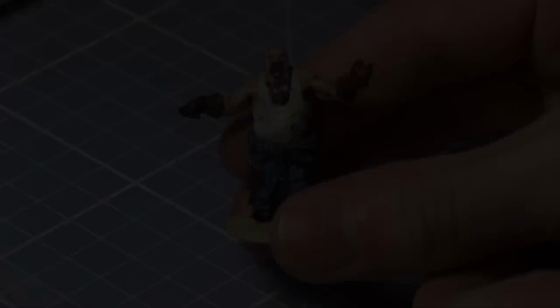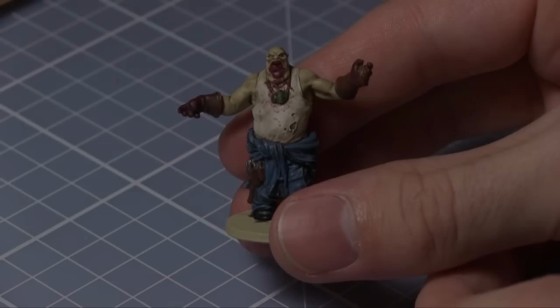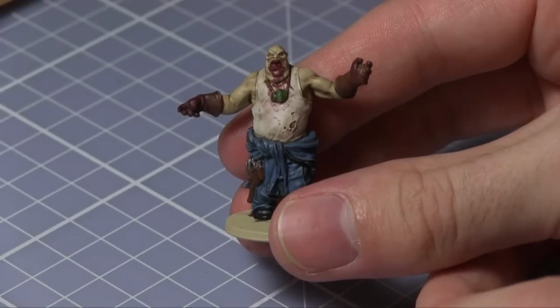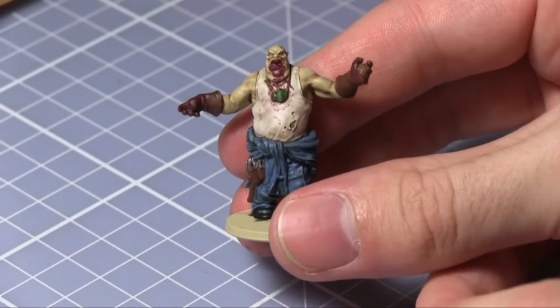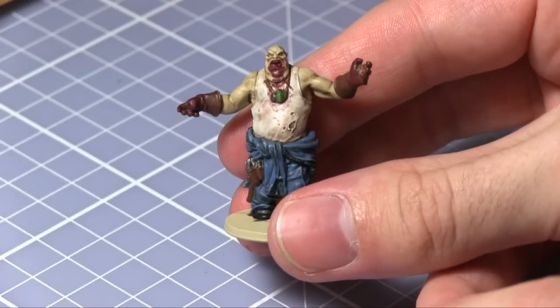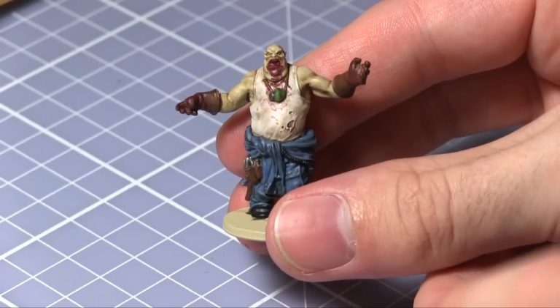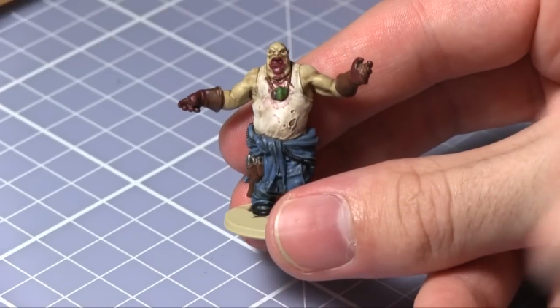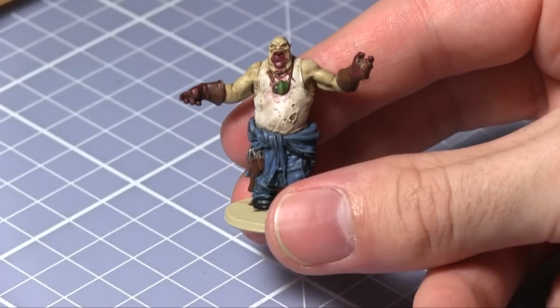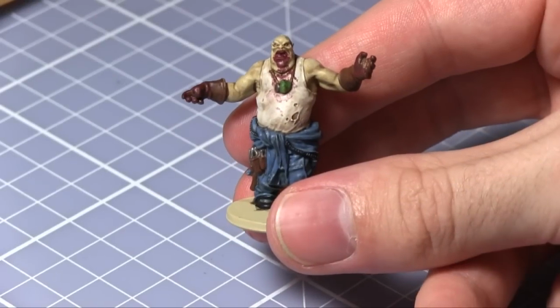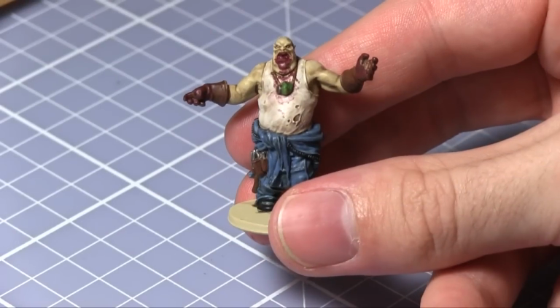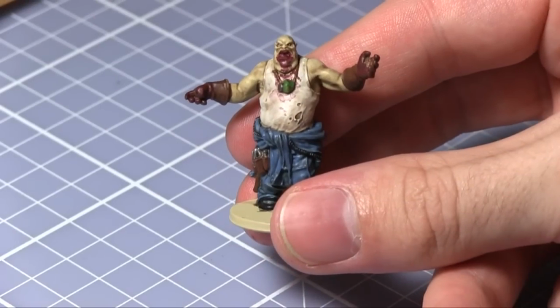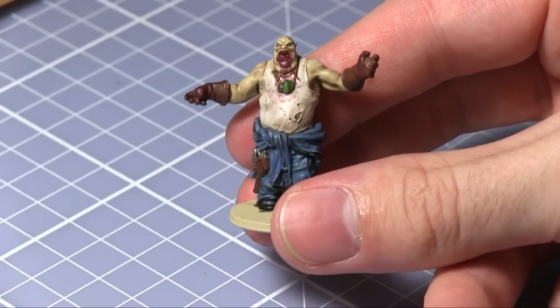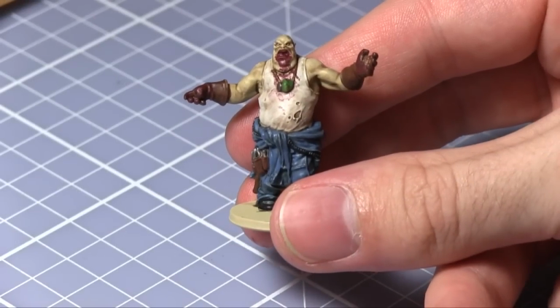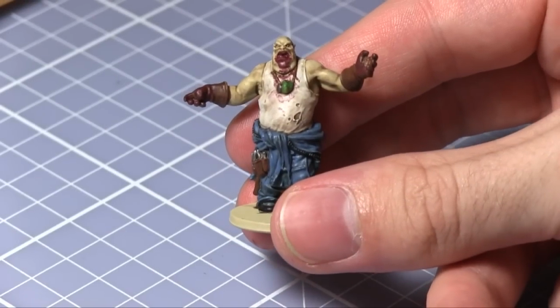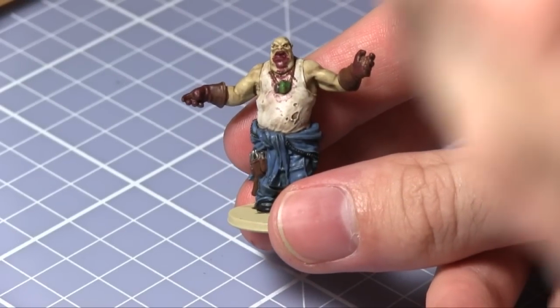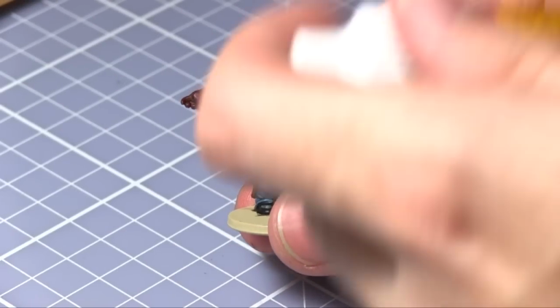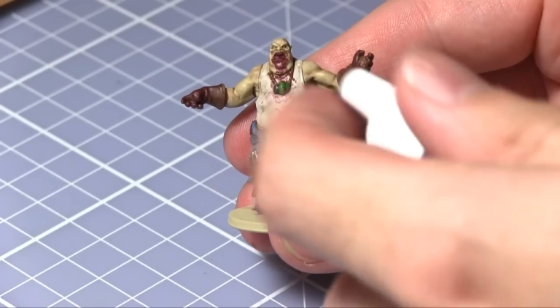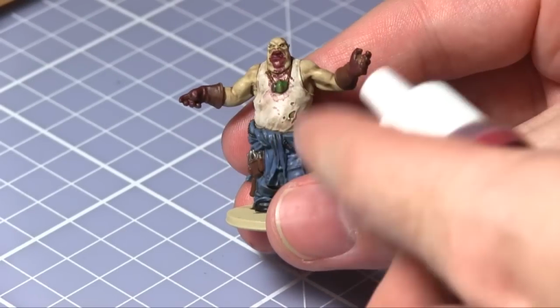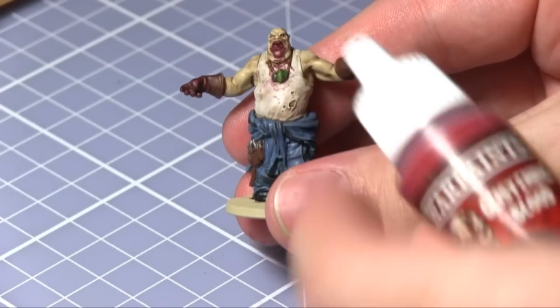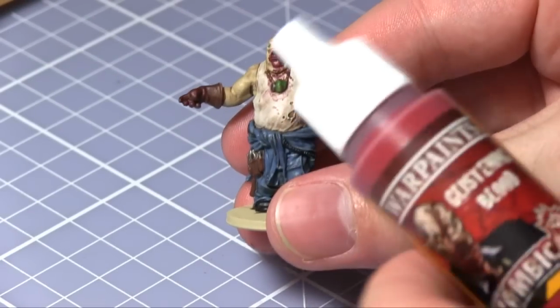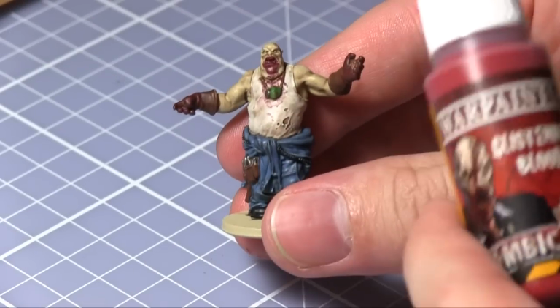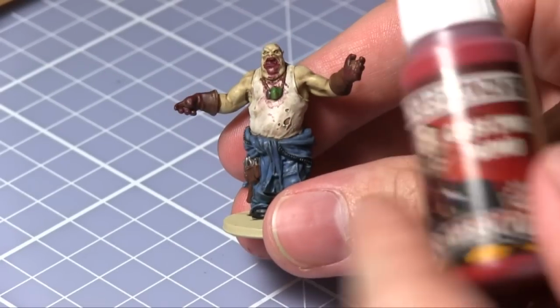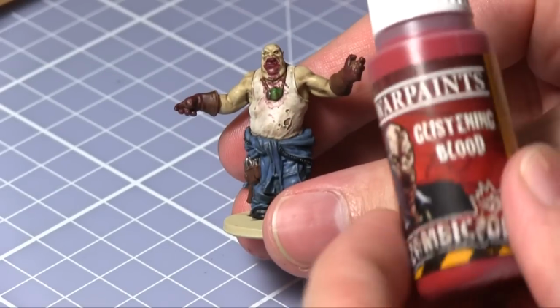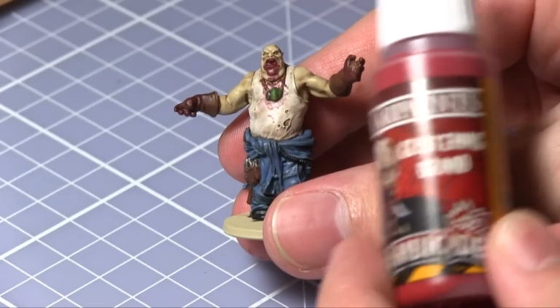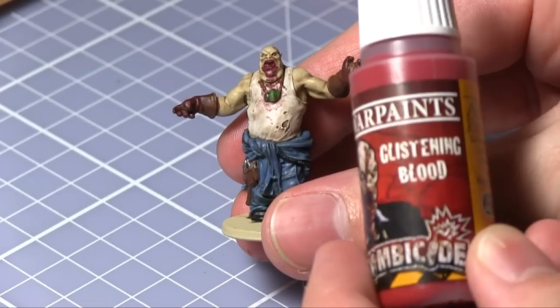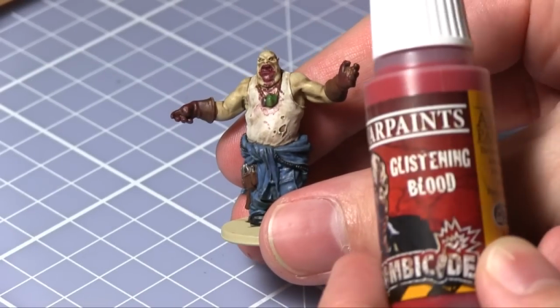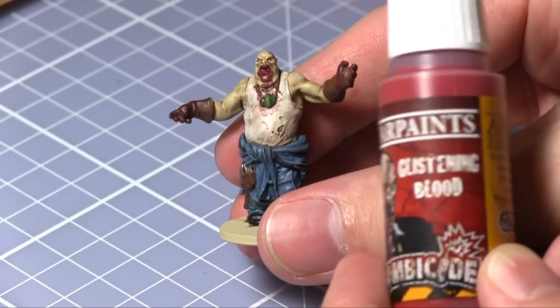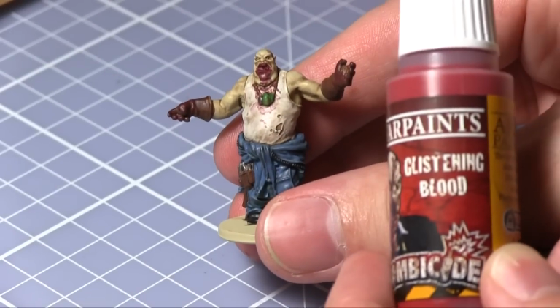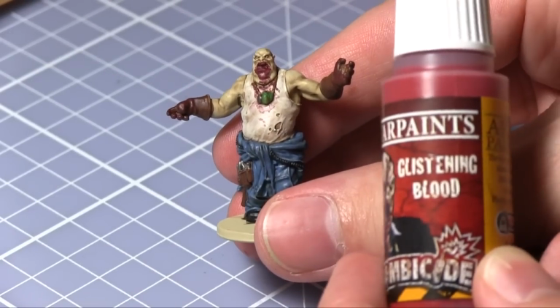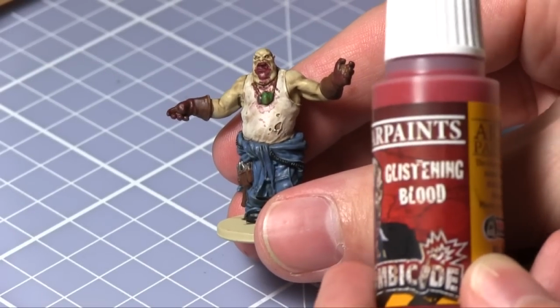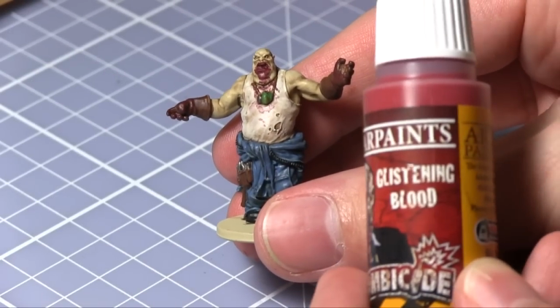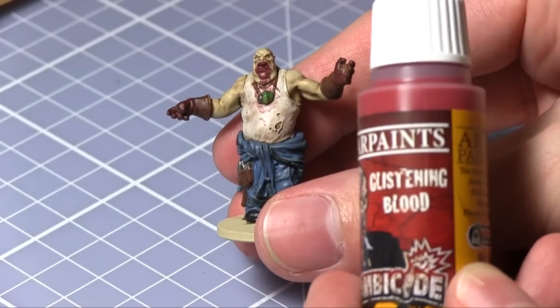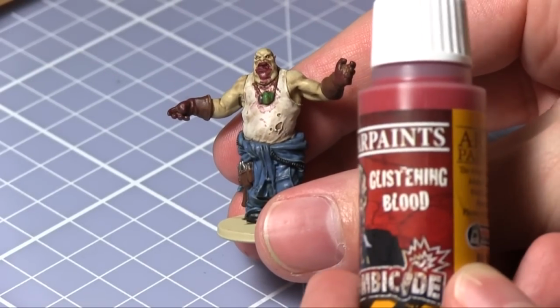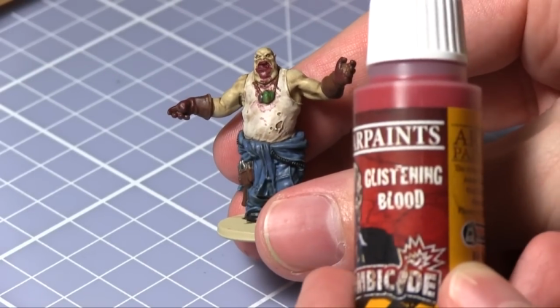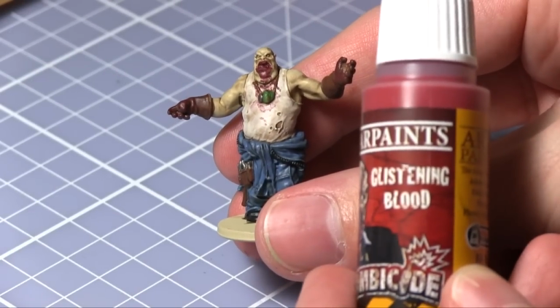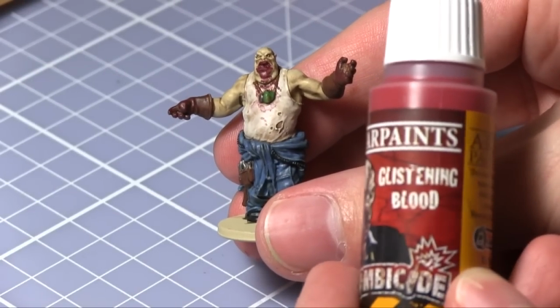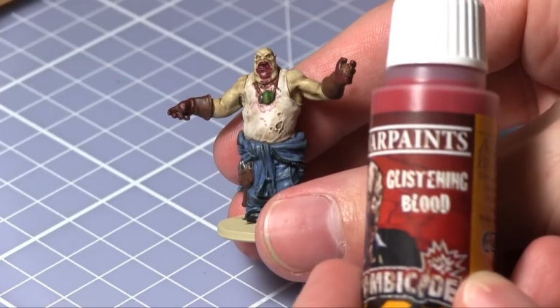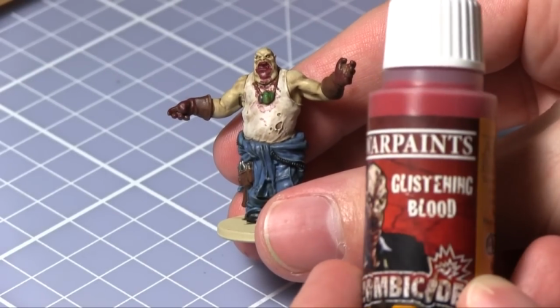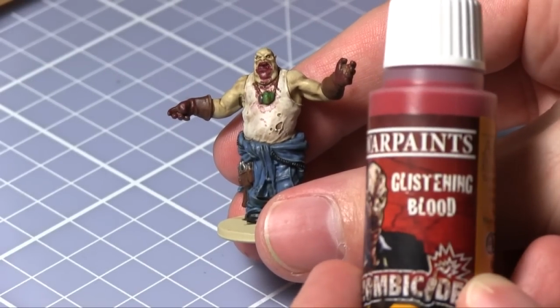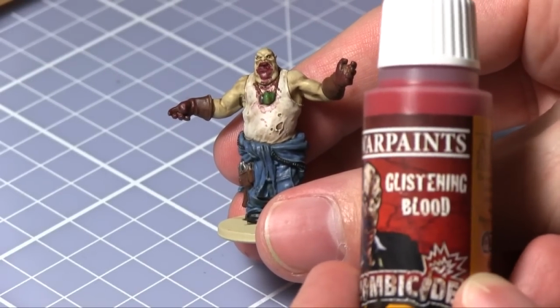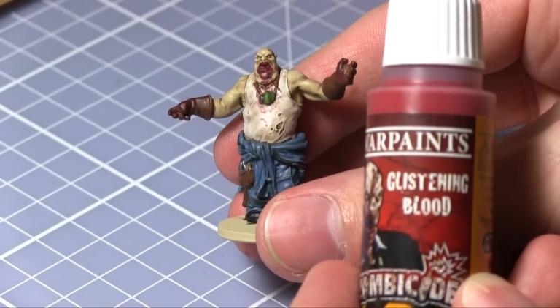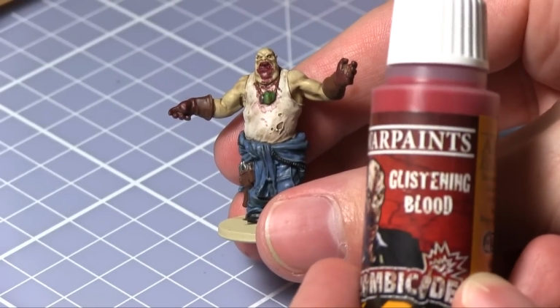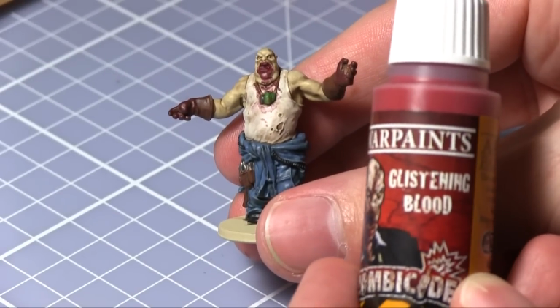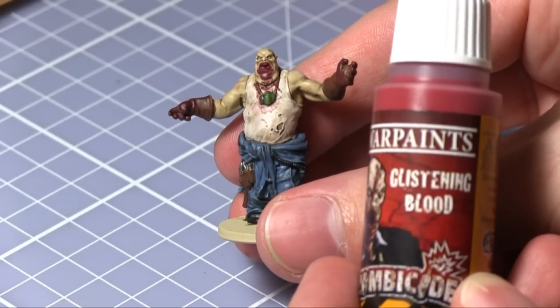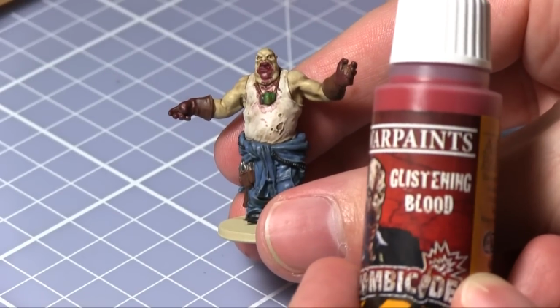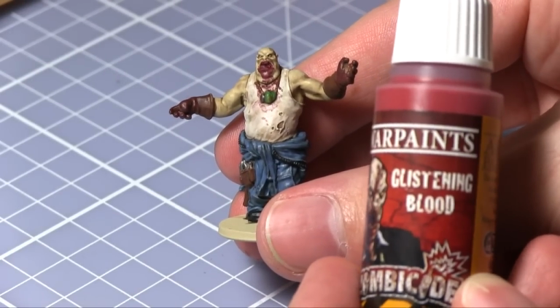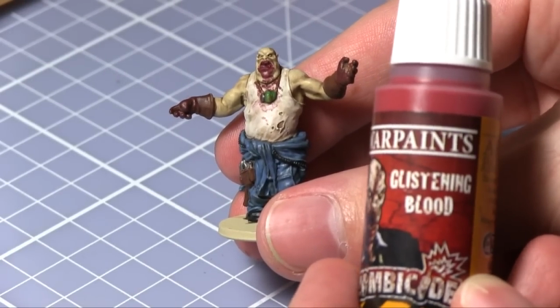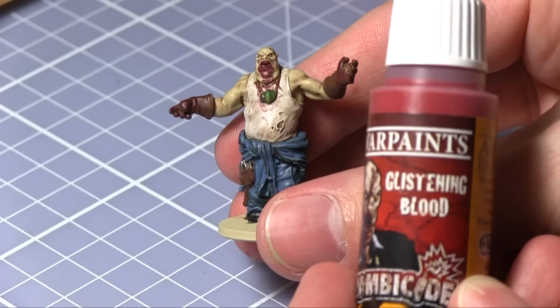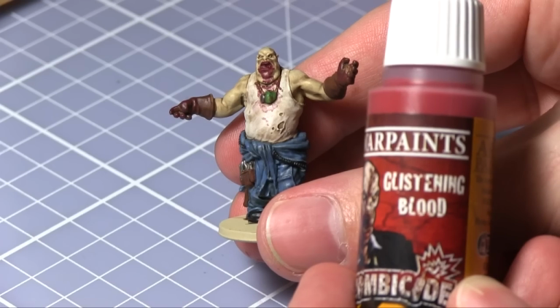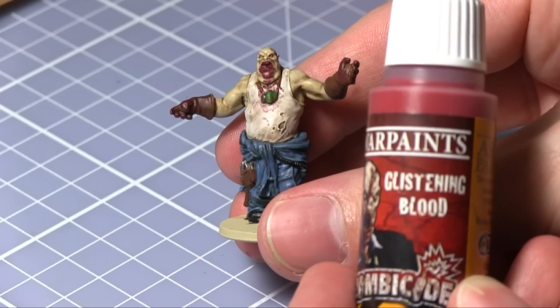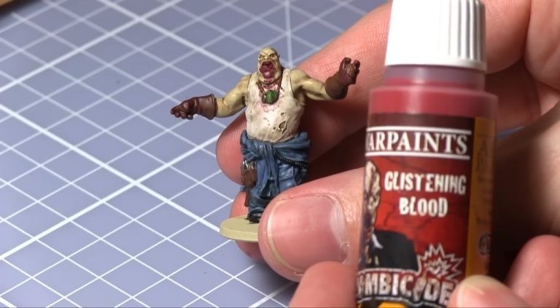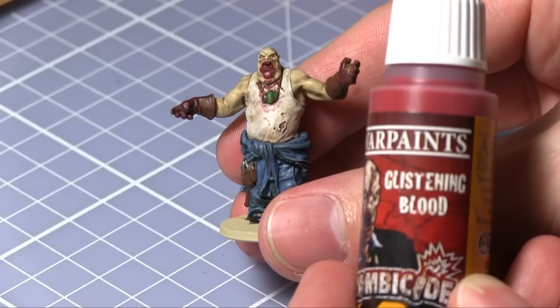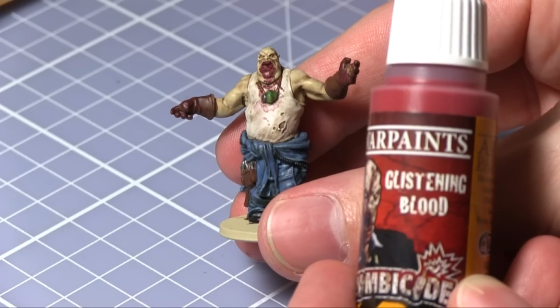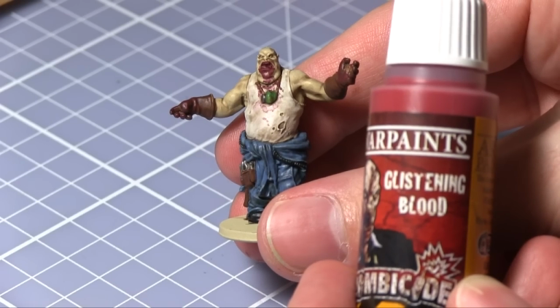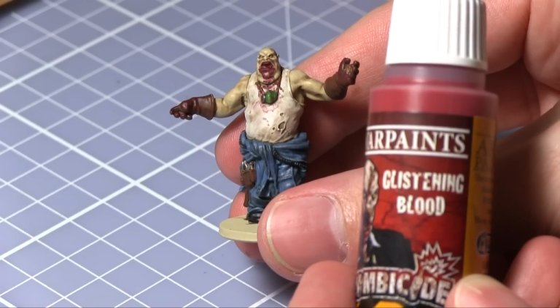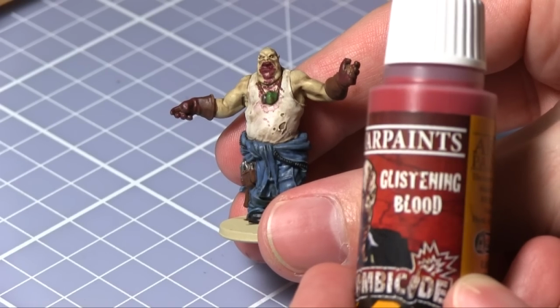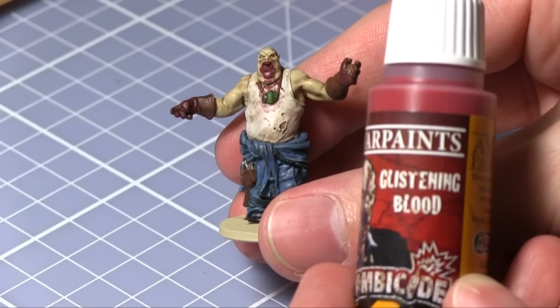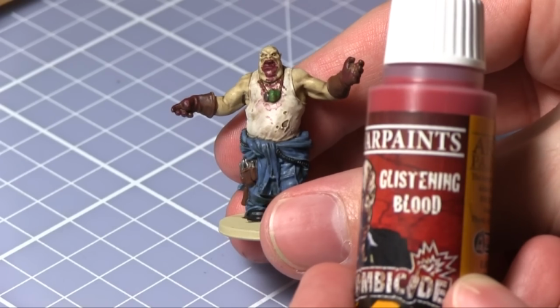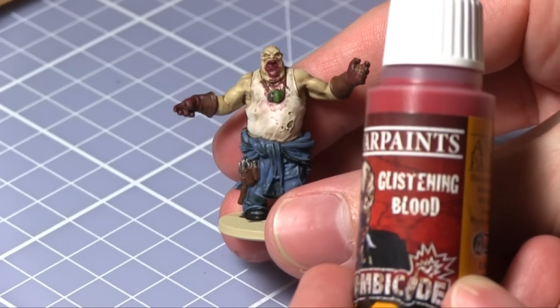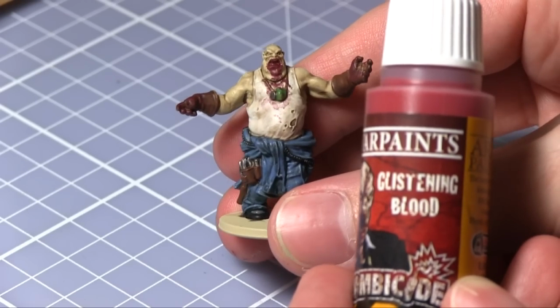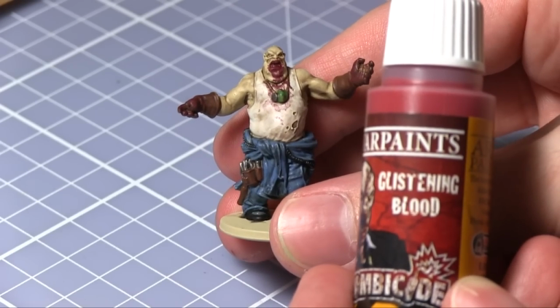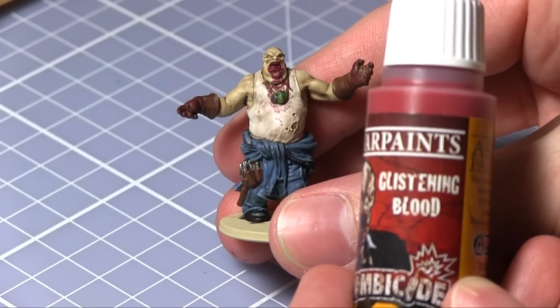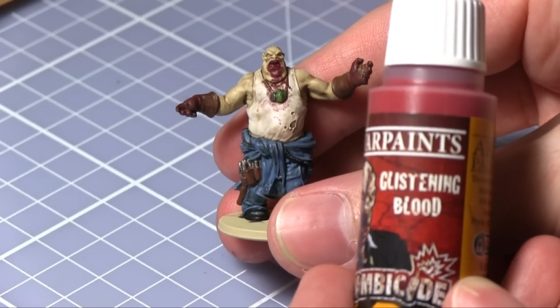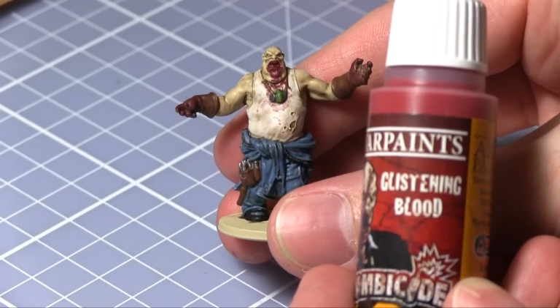With the dried-on blood completed it is now time to use glistening blood to achieve a much fresher gore look. This will be applied in the same areas as before.